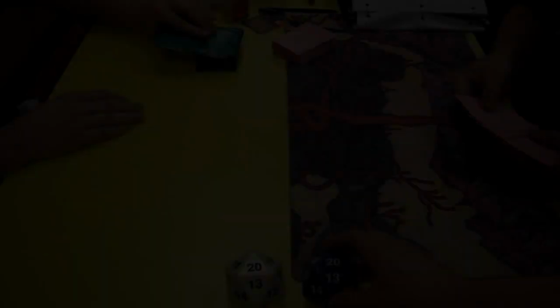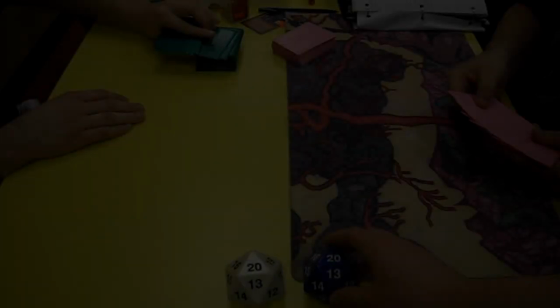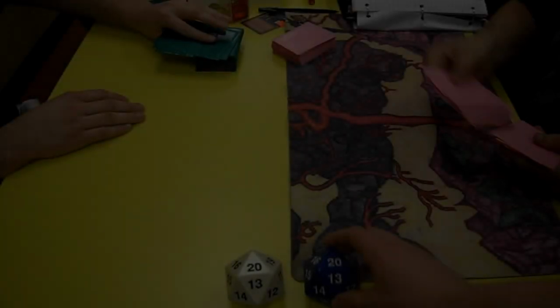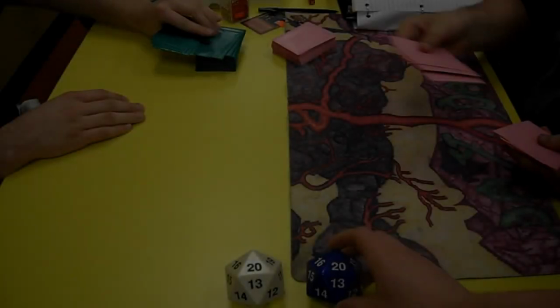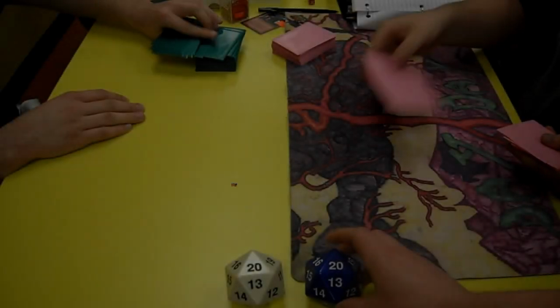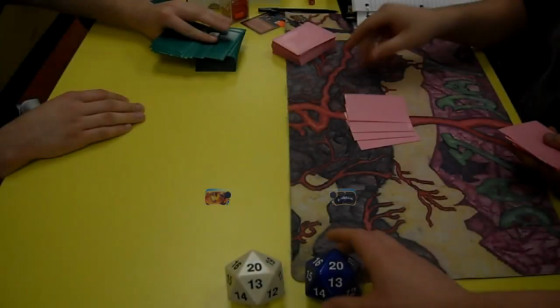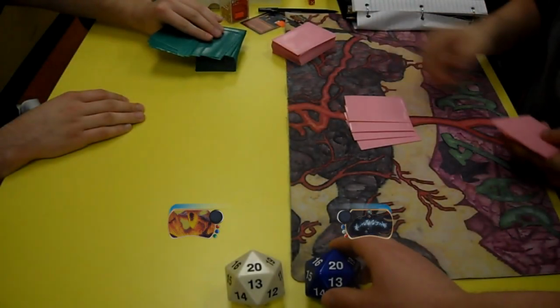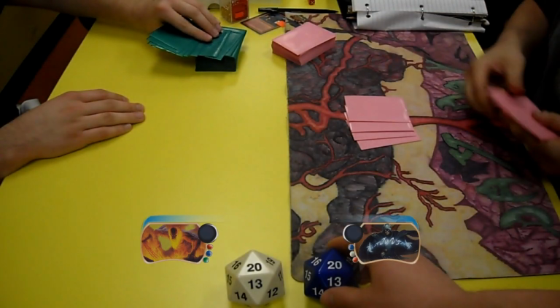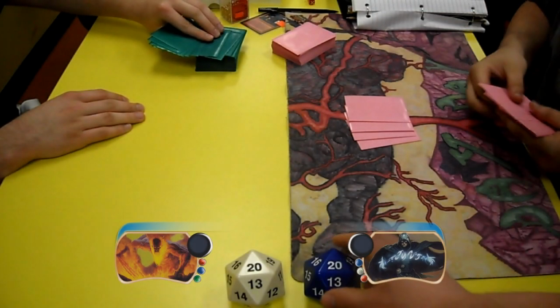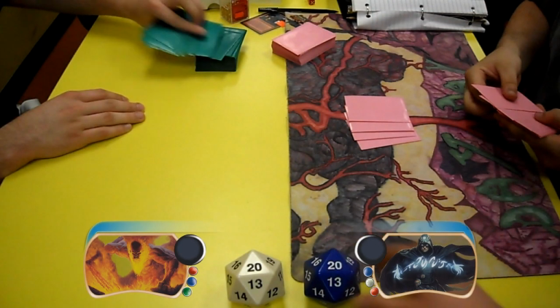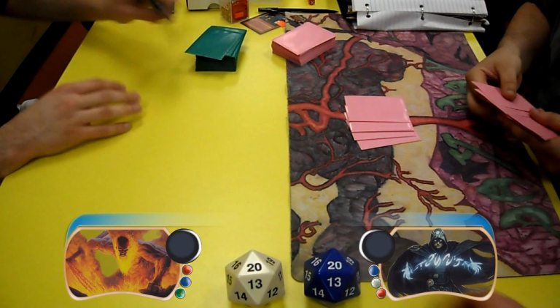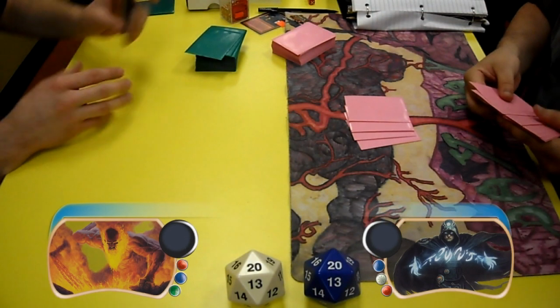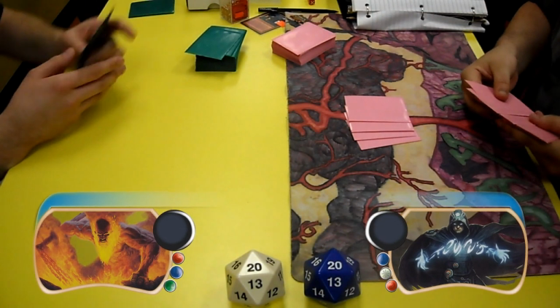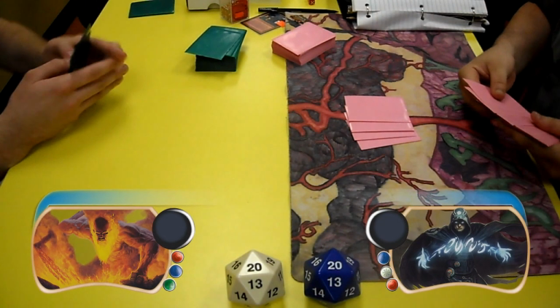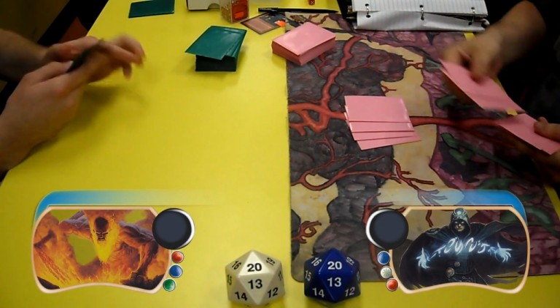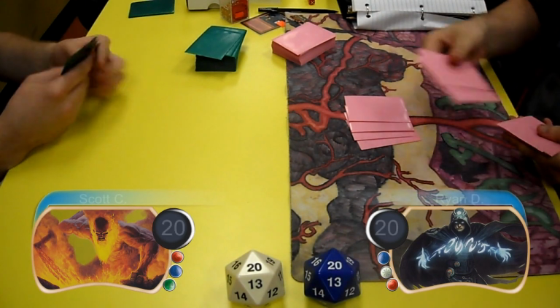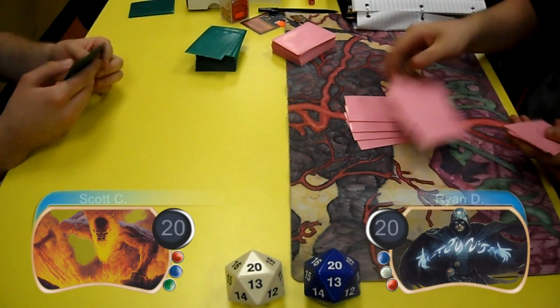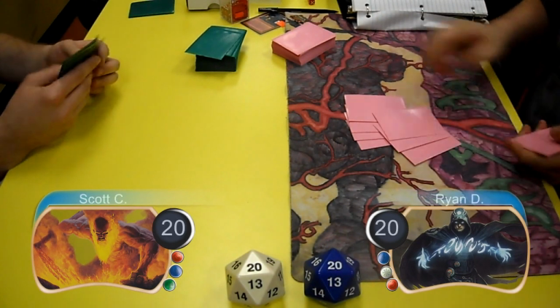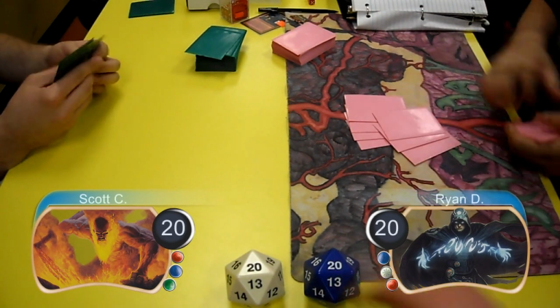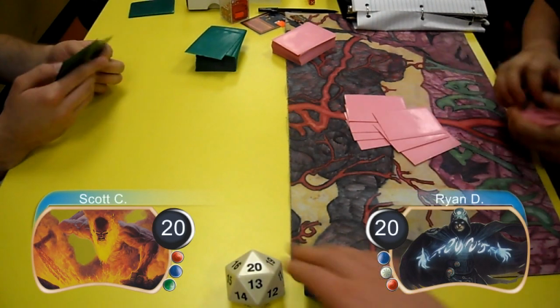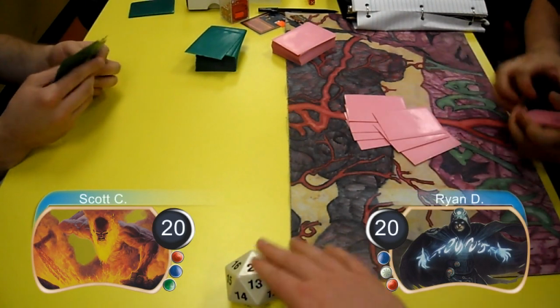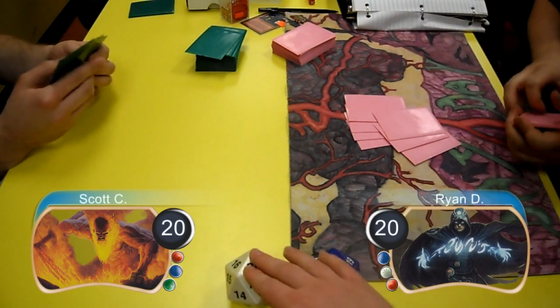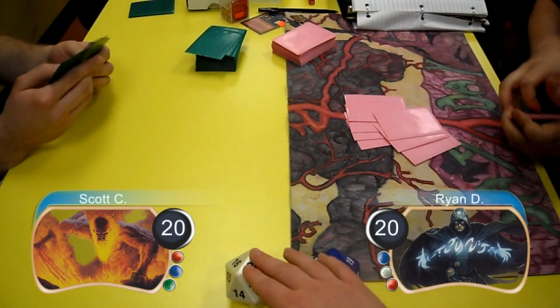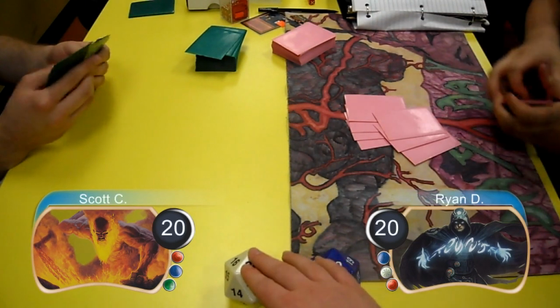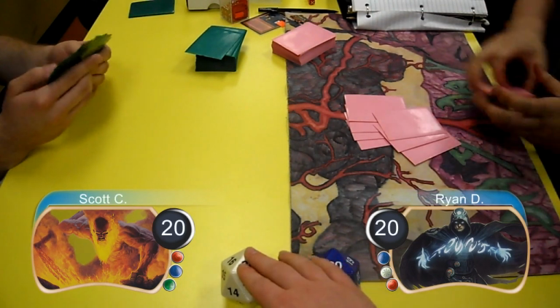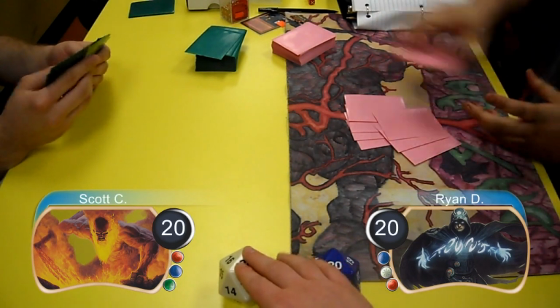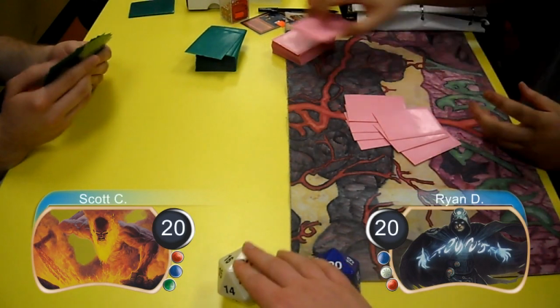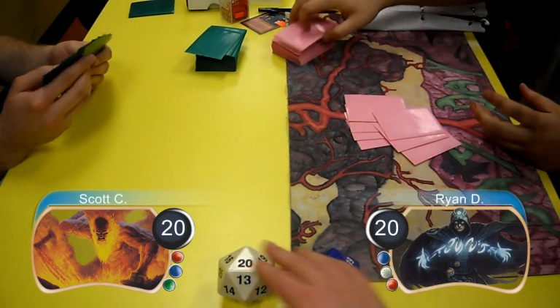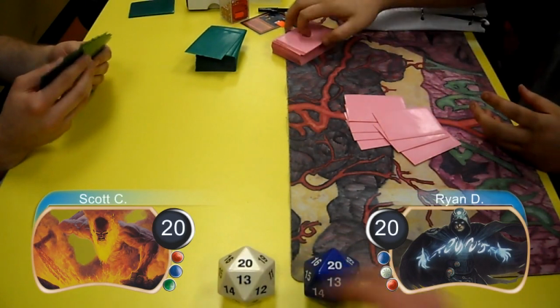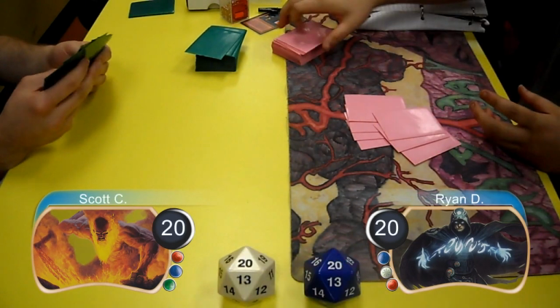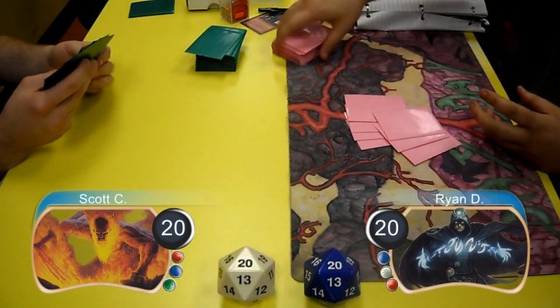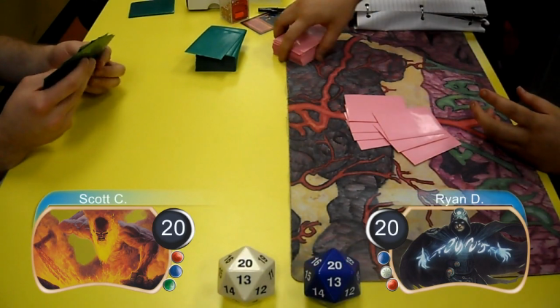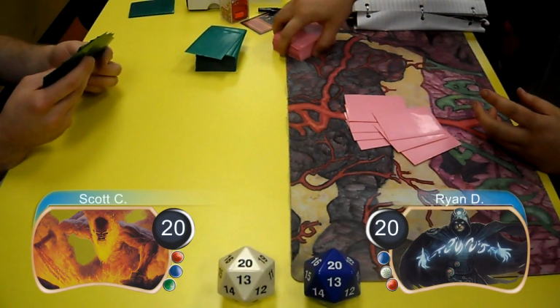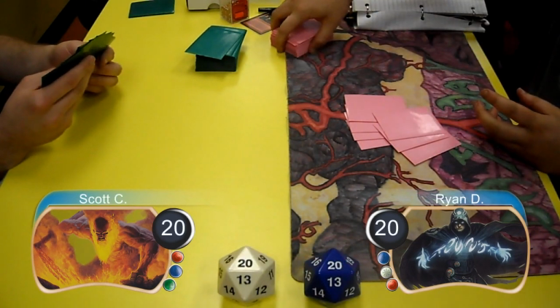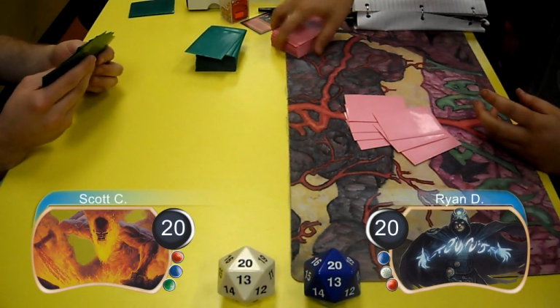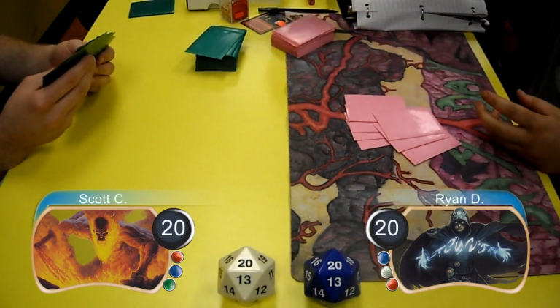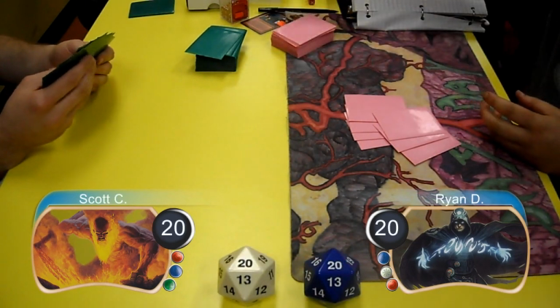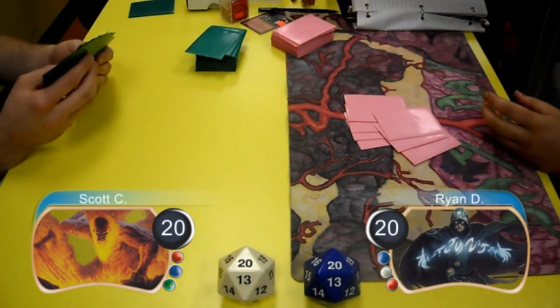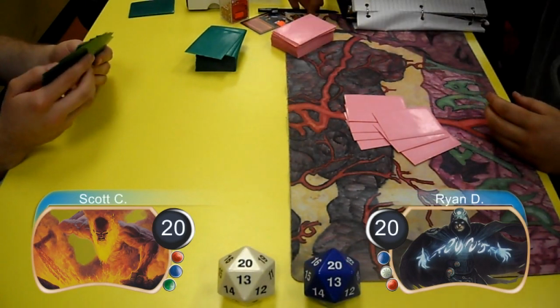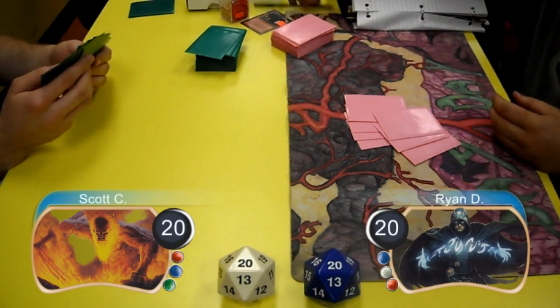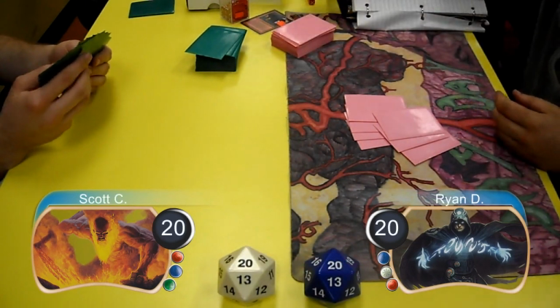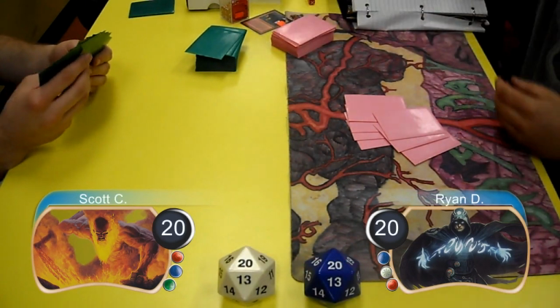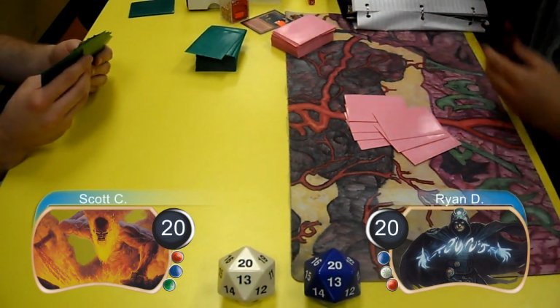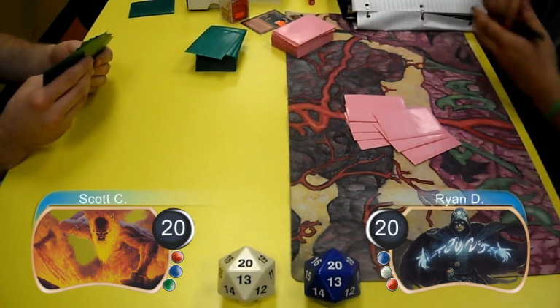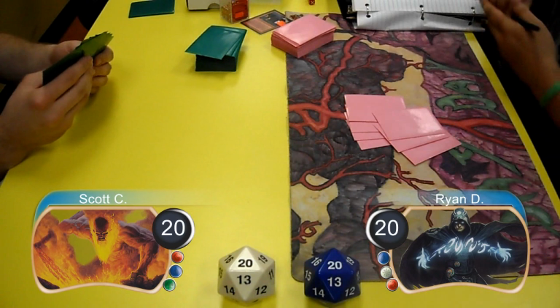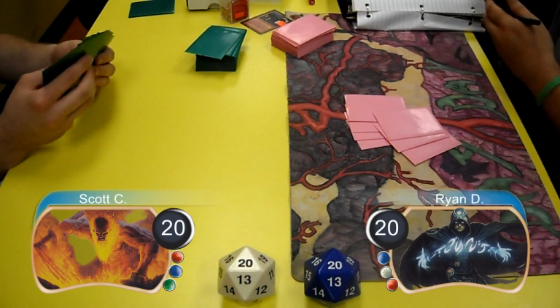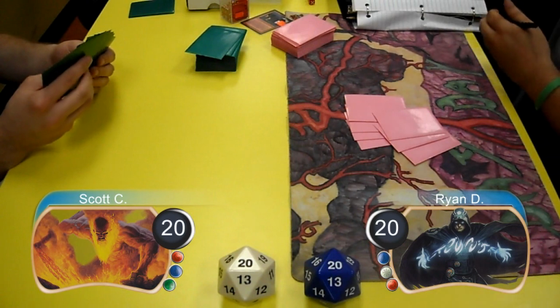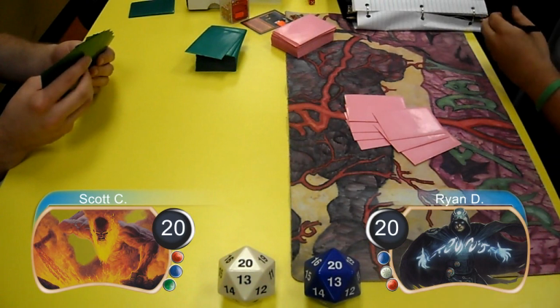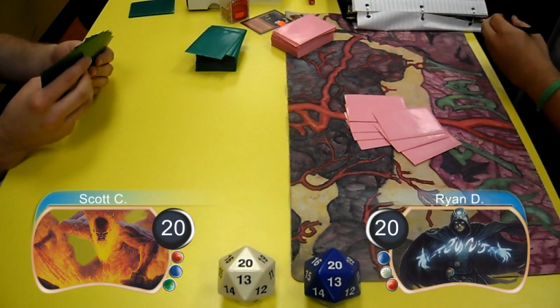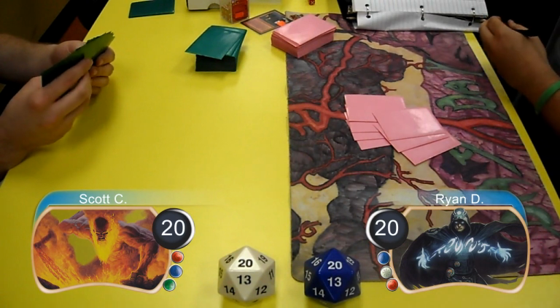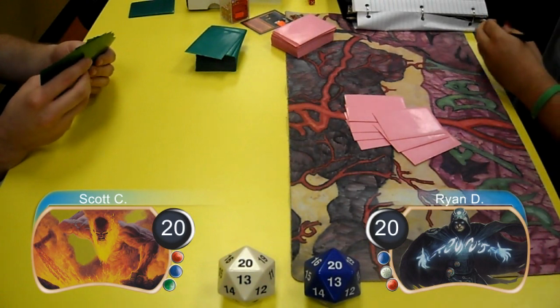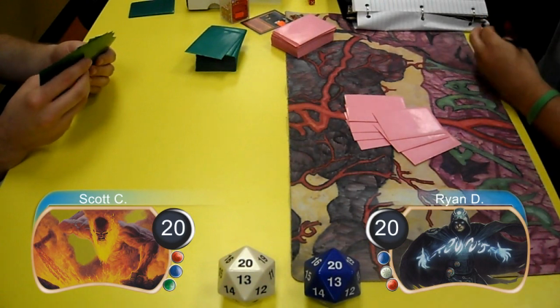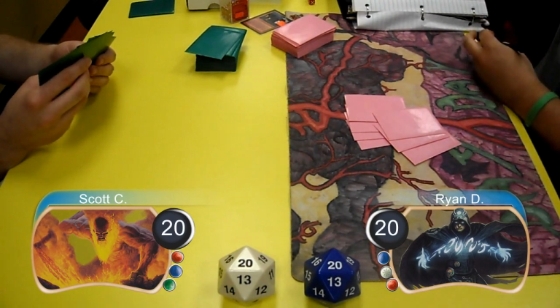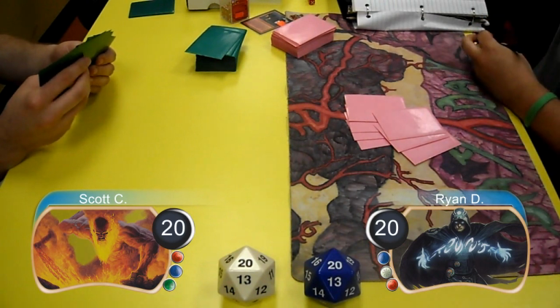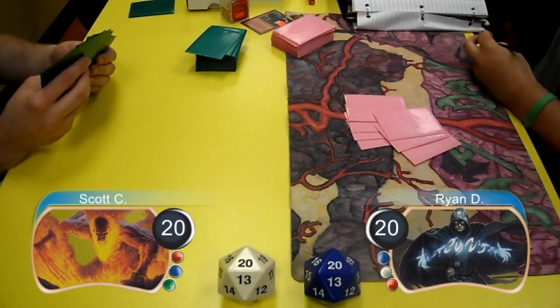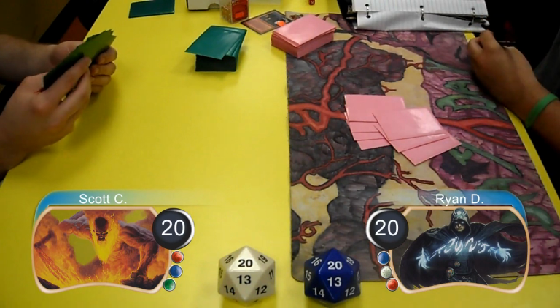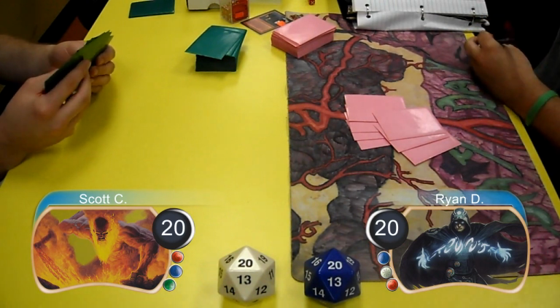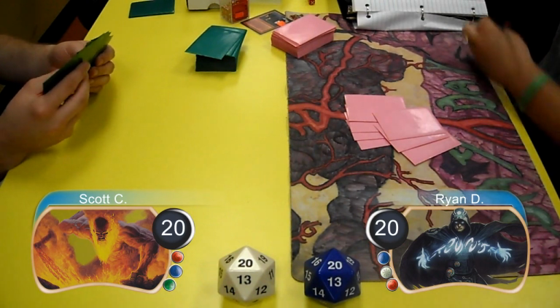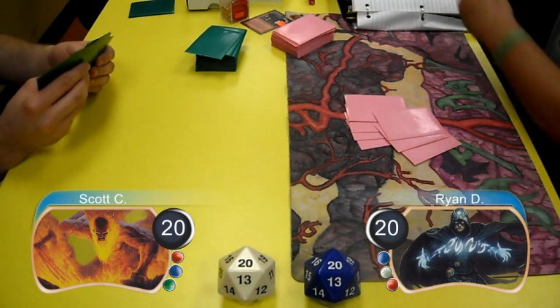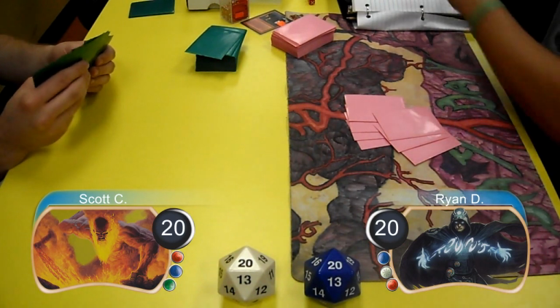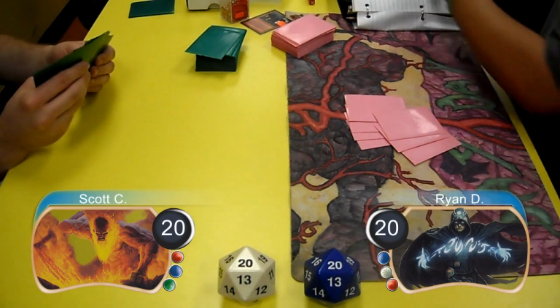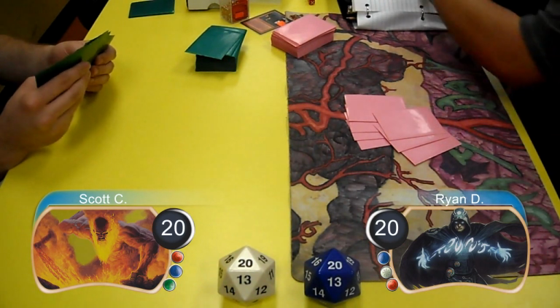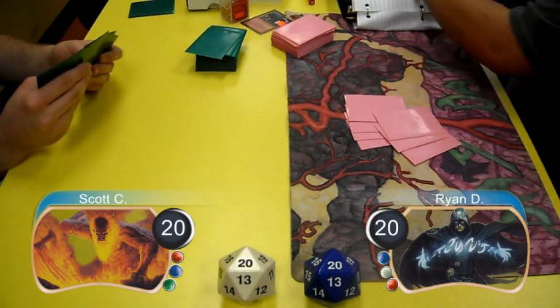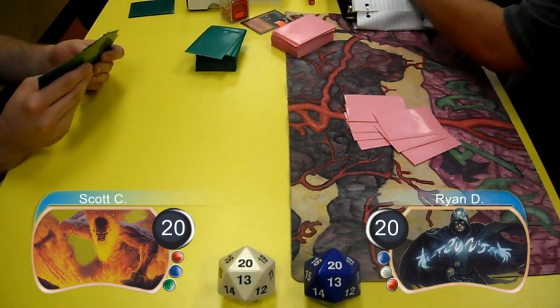Hello everybody, this is Kevin from Klotz Productions and this is Game 2 between Scott playing Rugg and Ryan playing Cawblade.